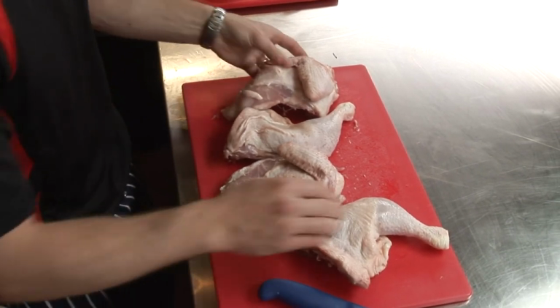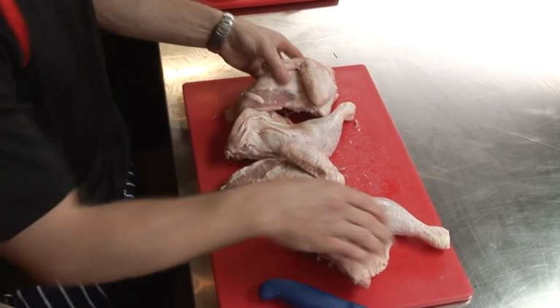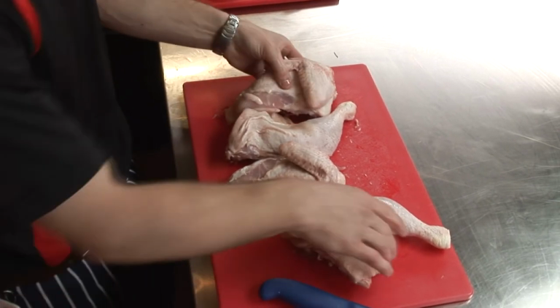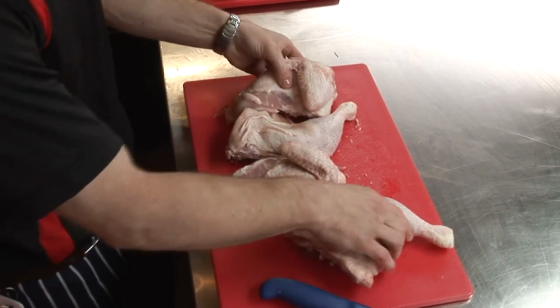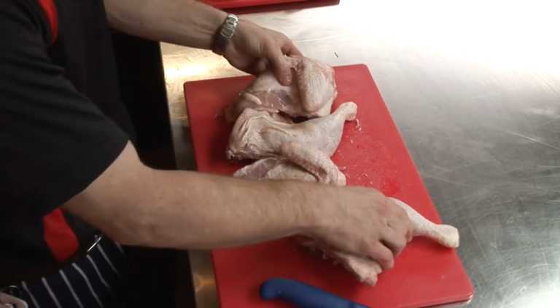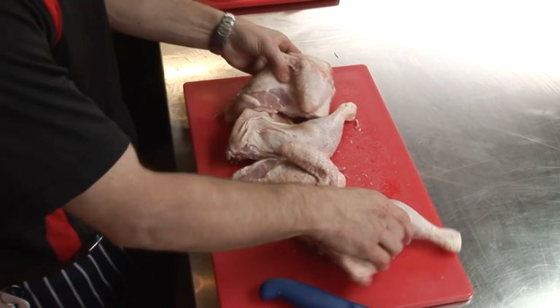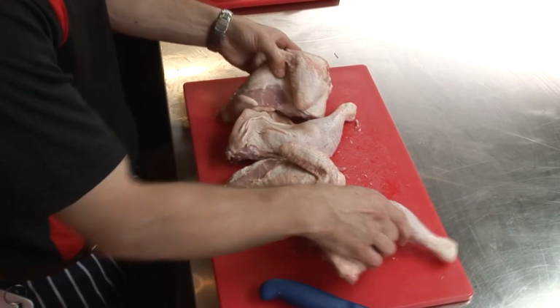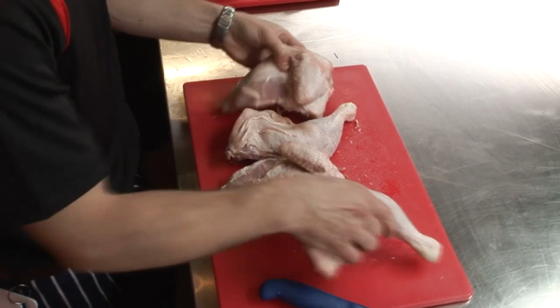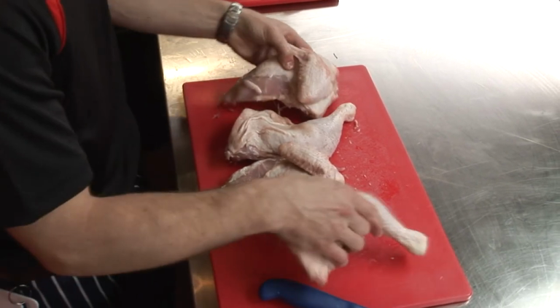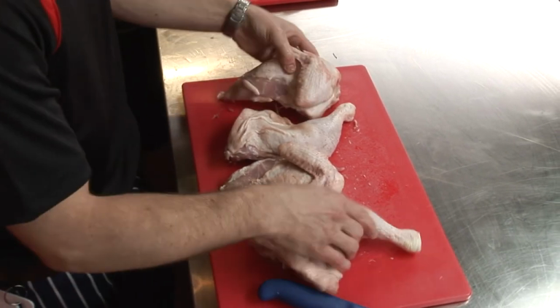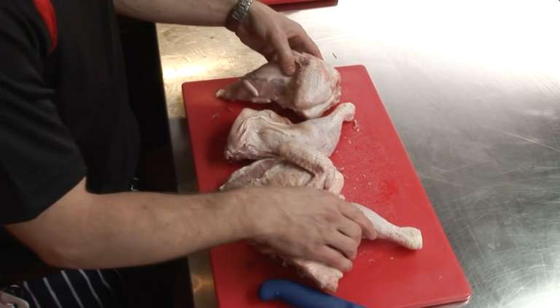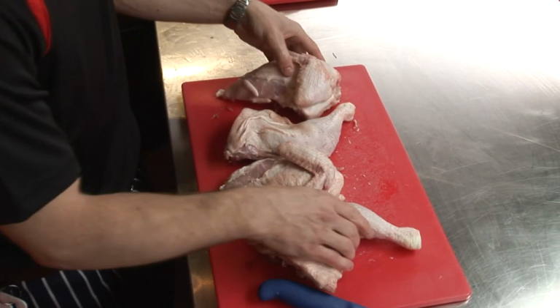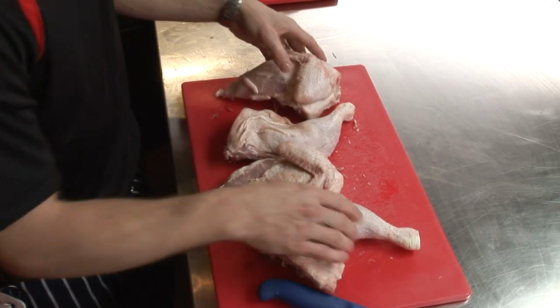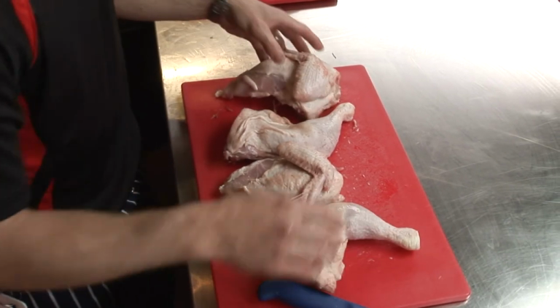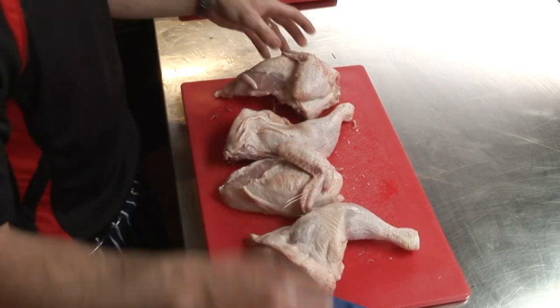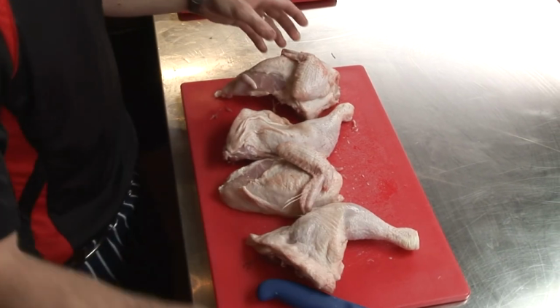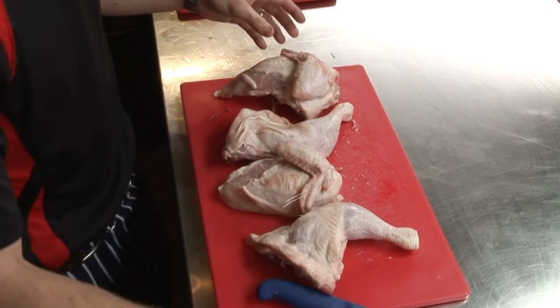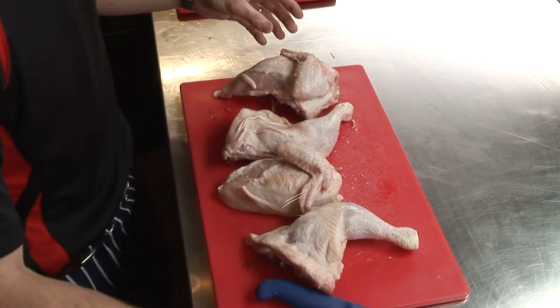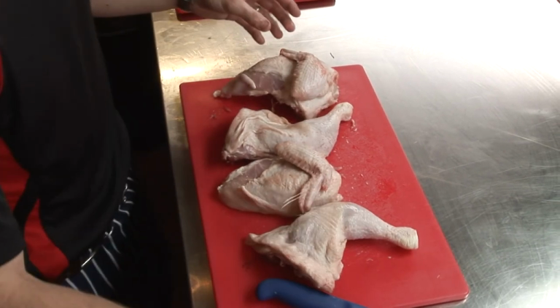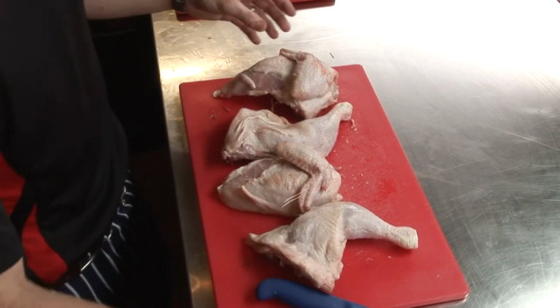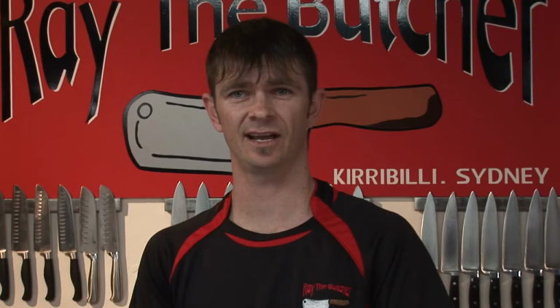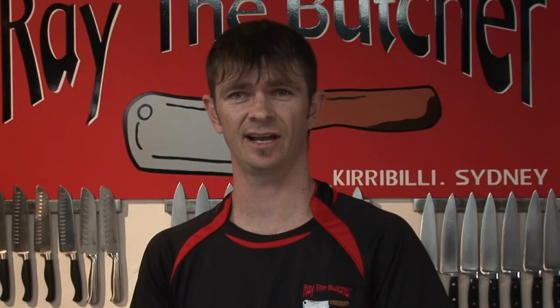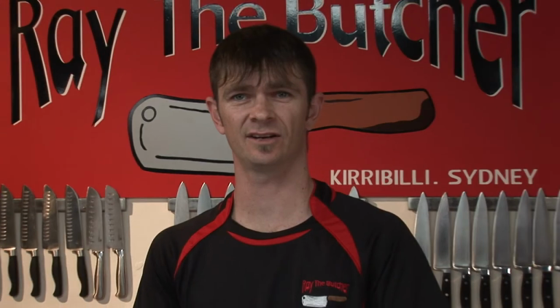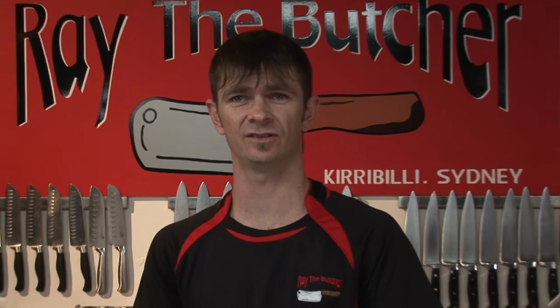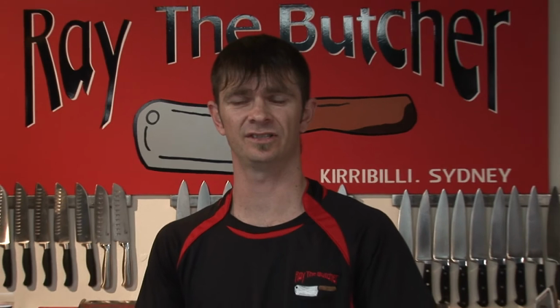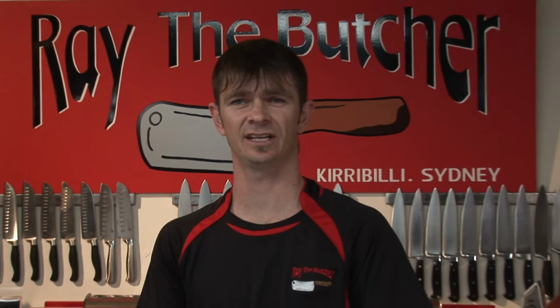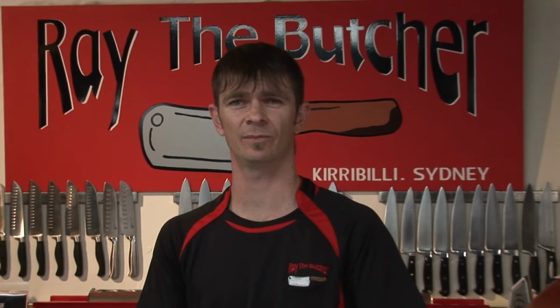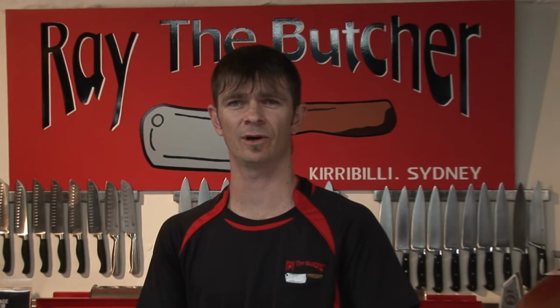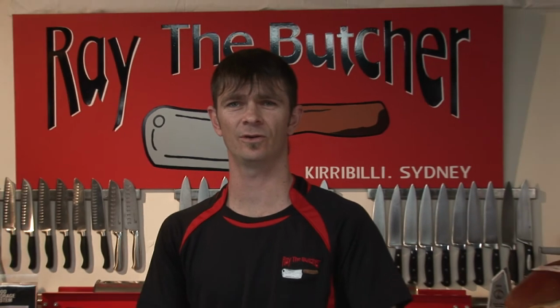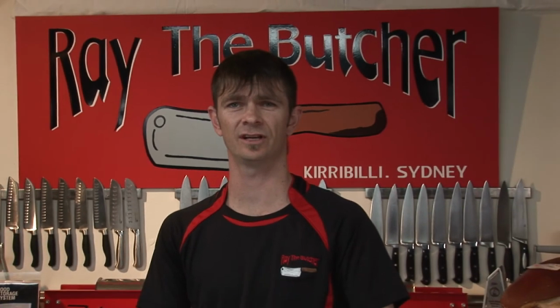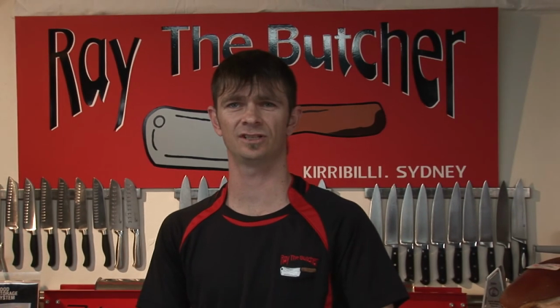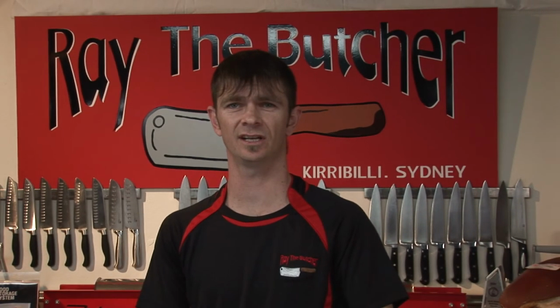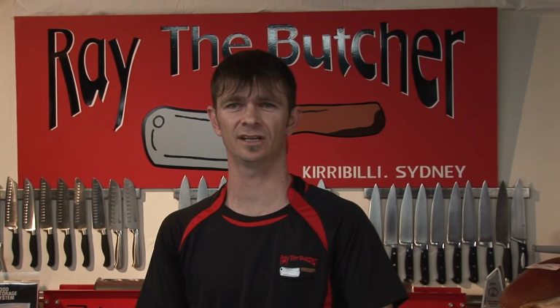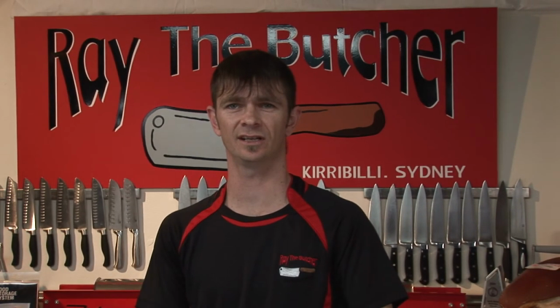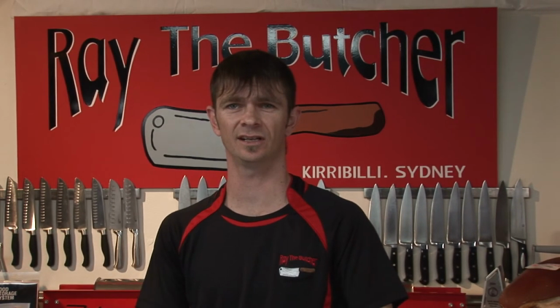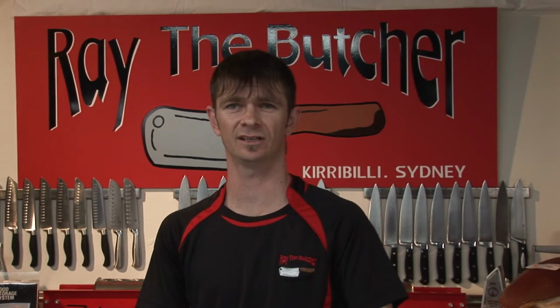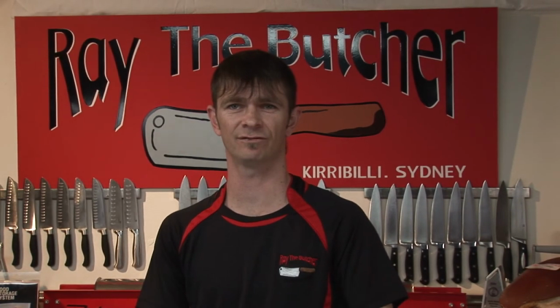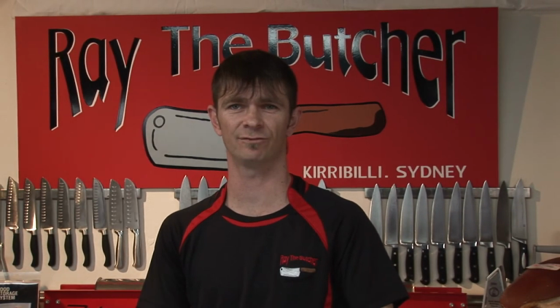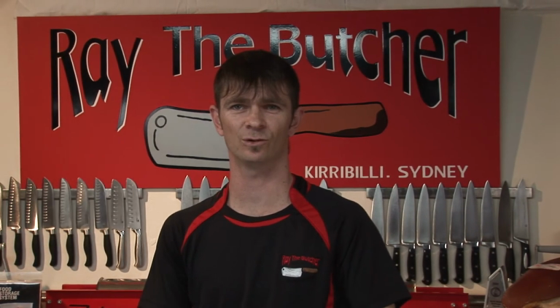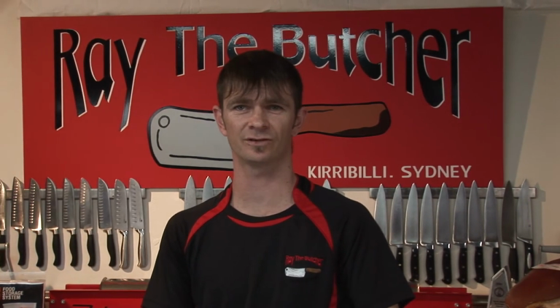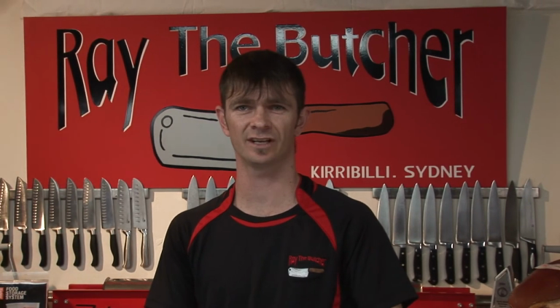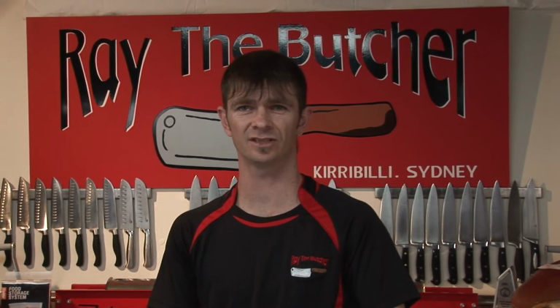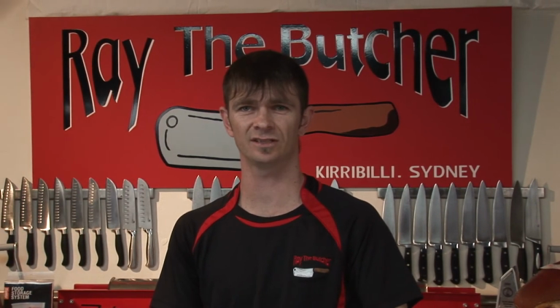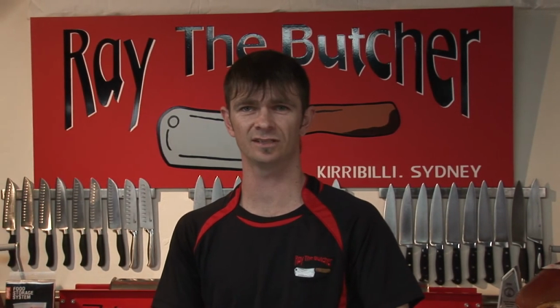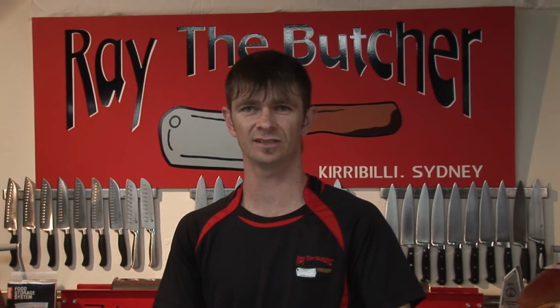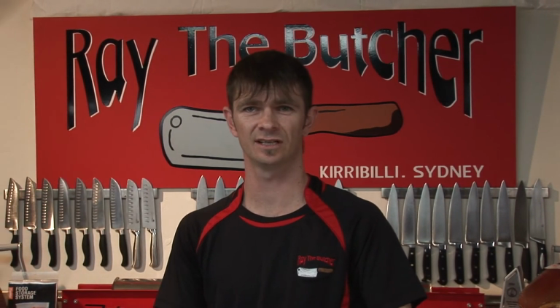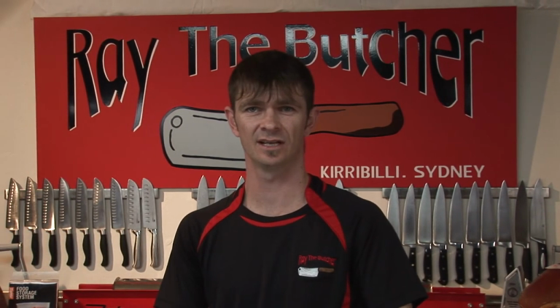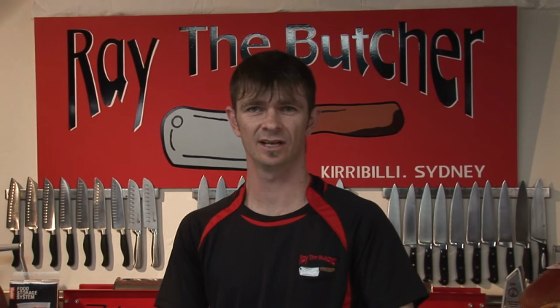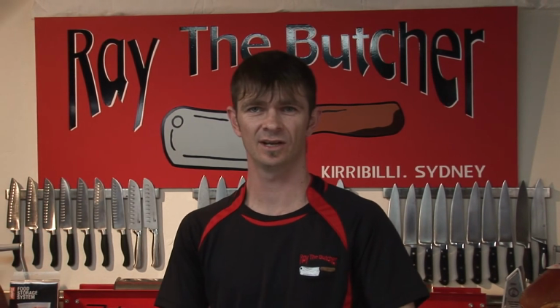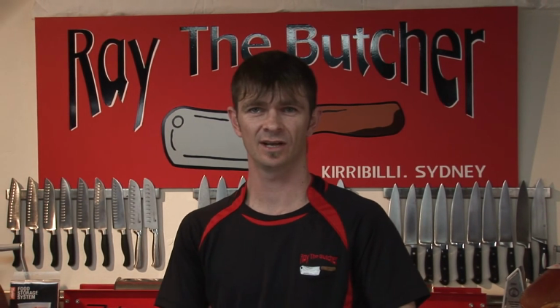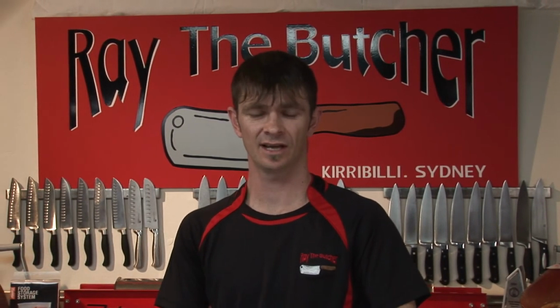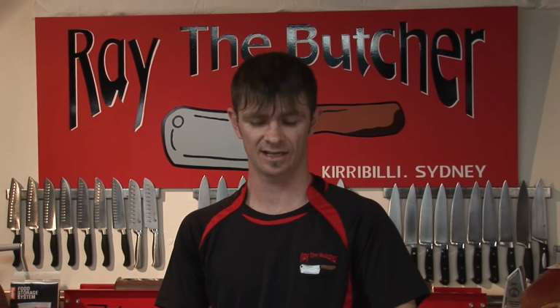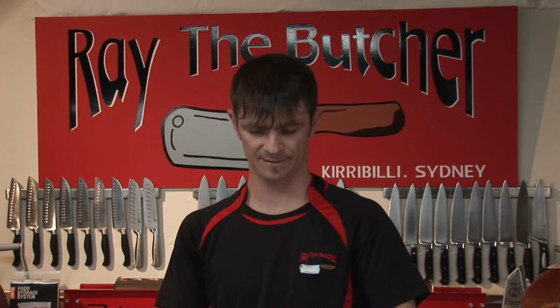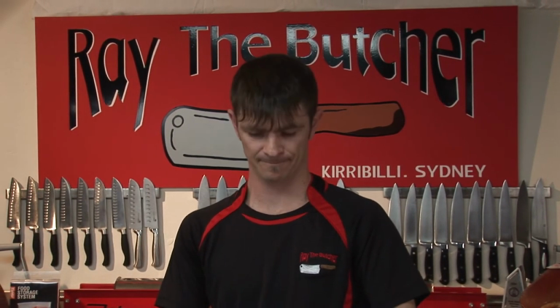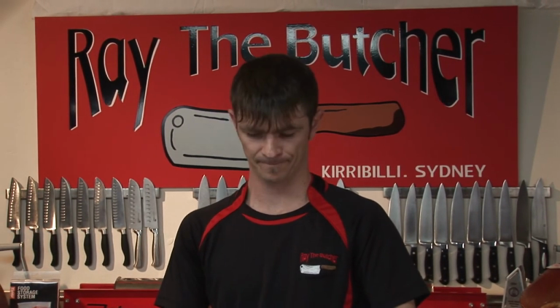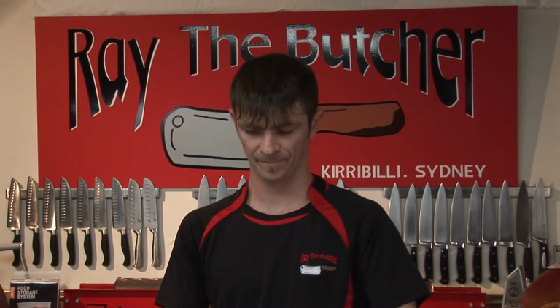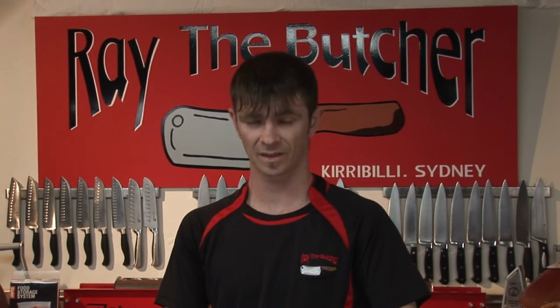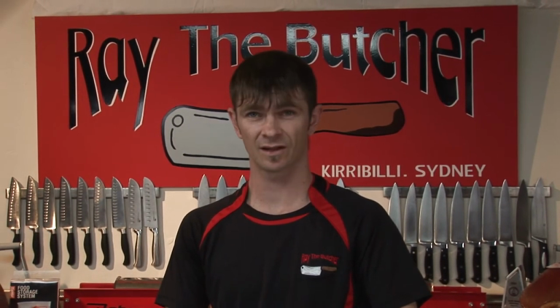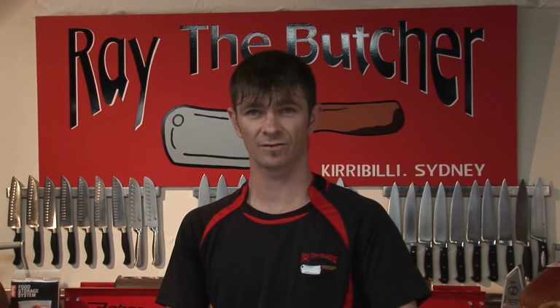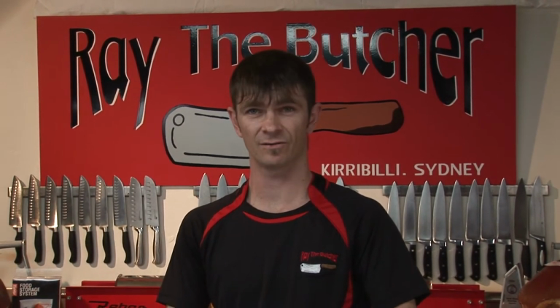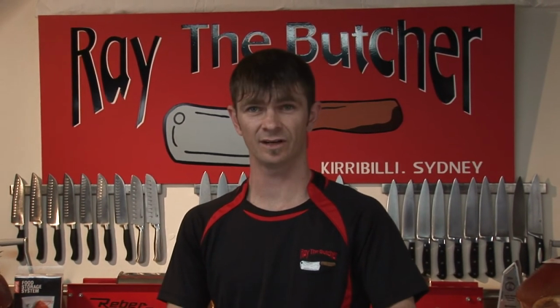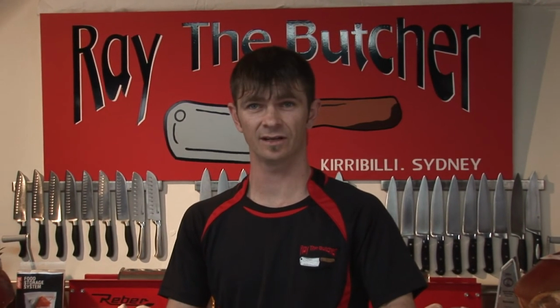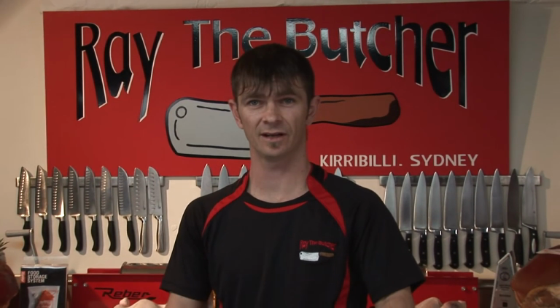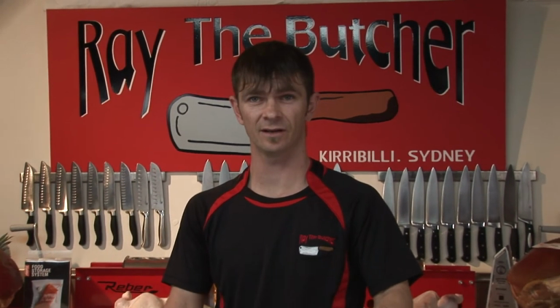And that's pretty much it, guys. That's how to debone a chicken into four sections — ready to go.